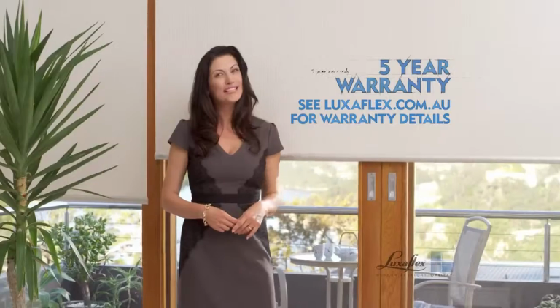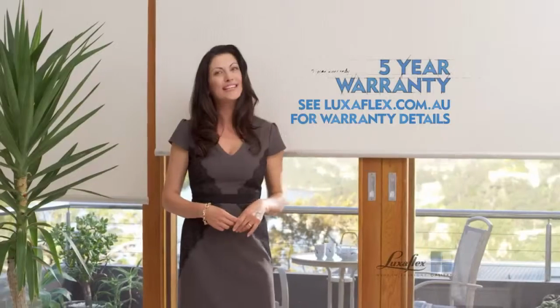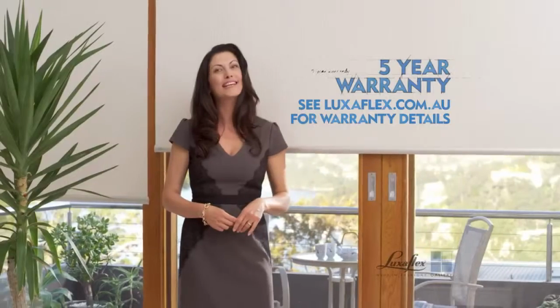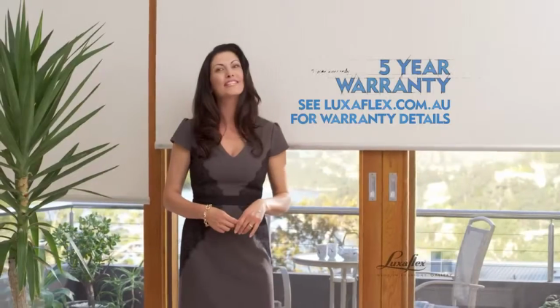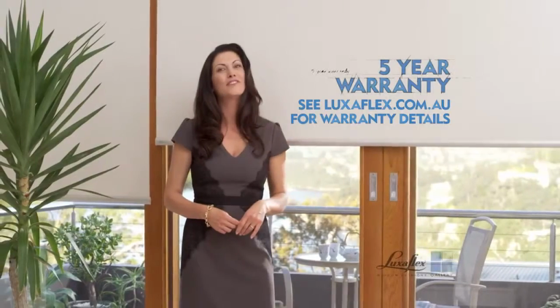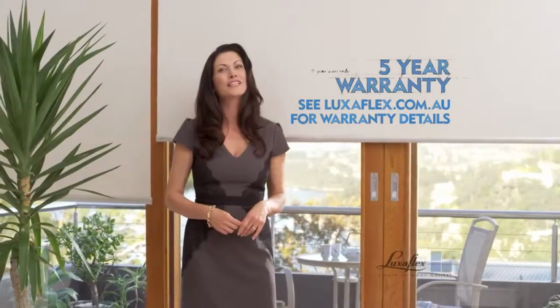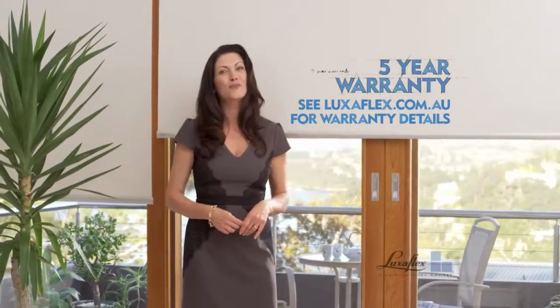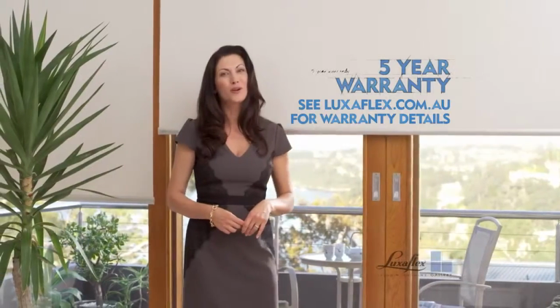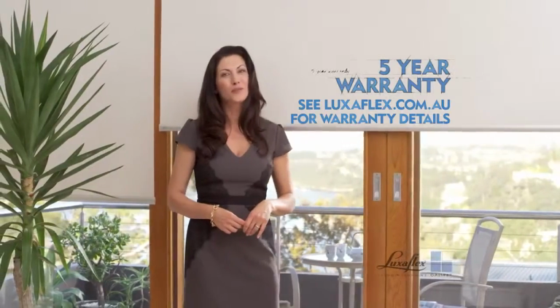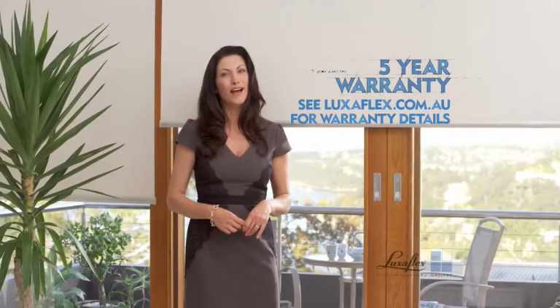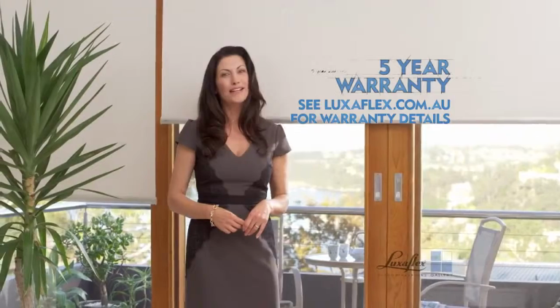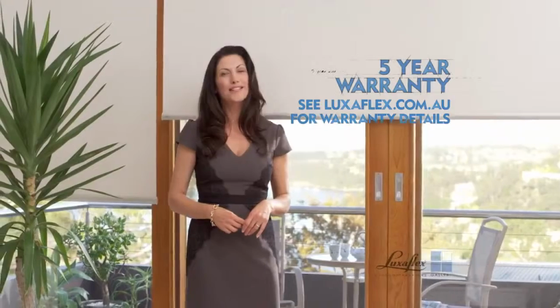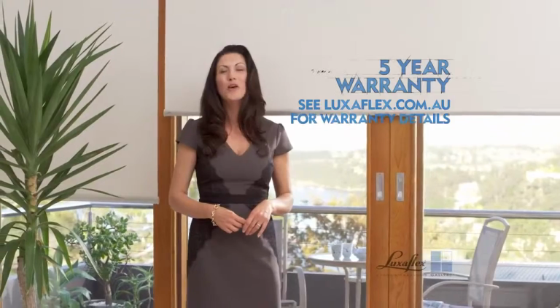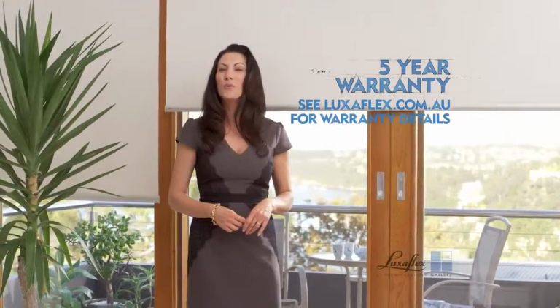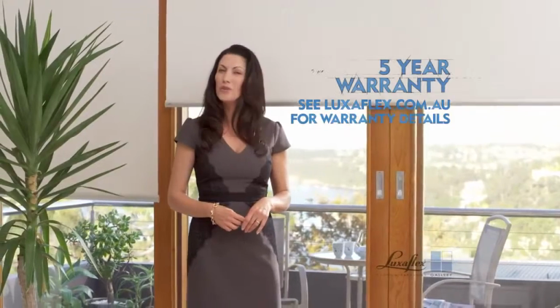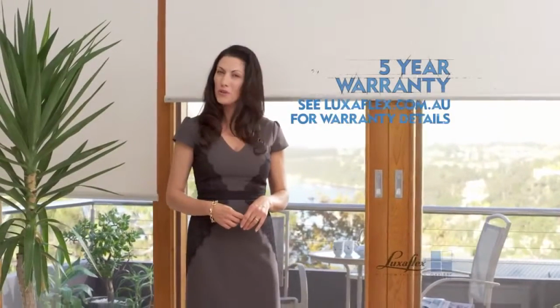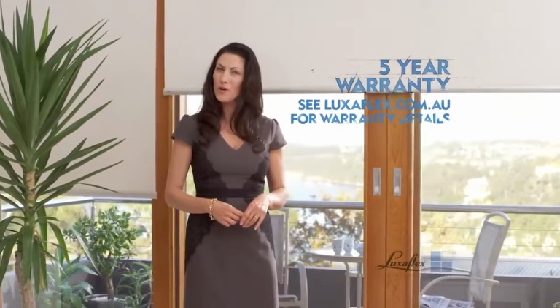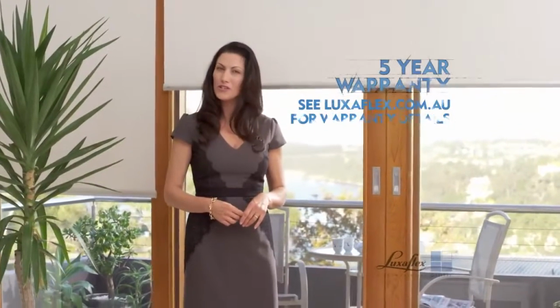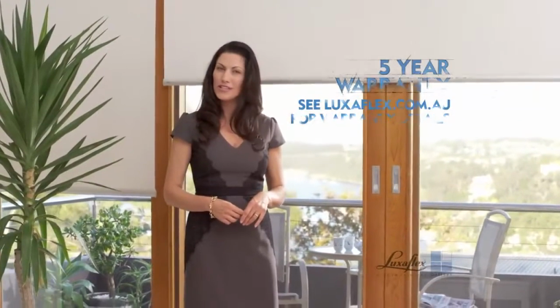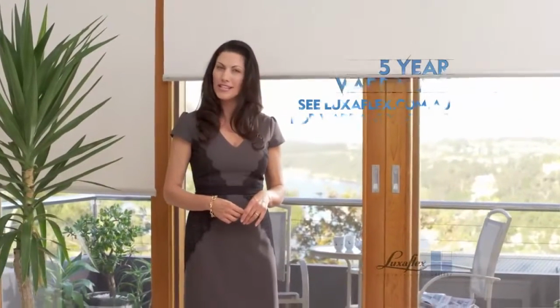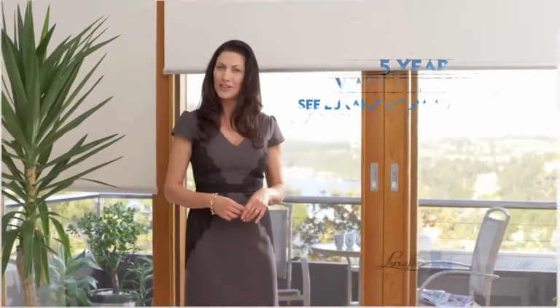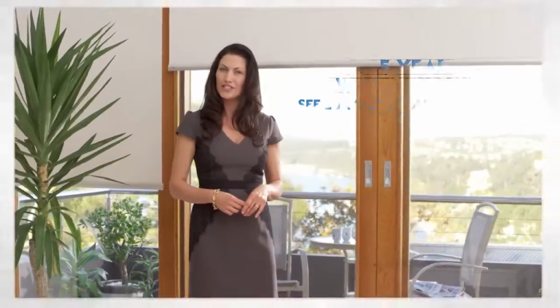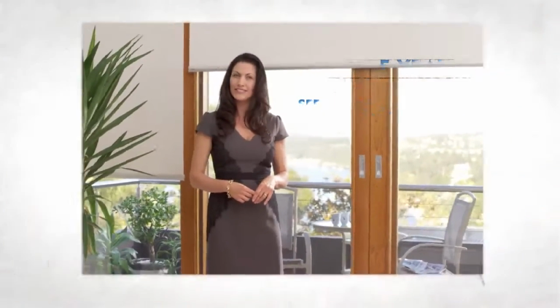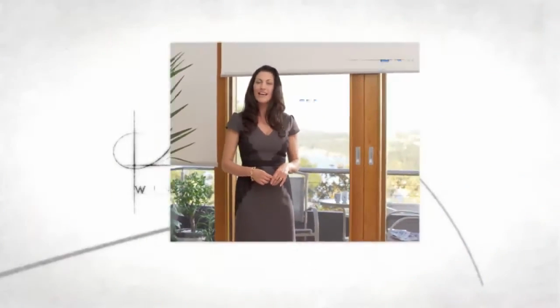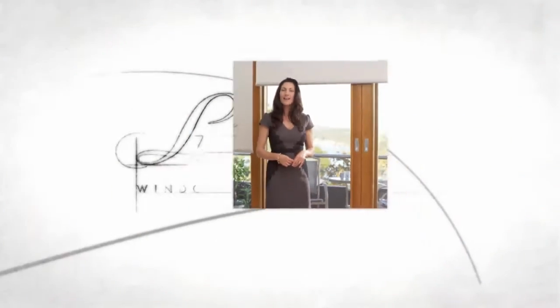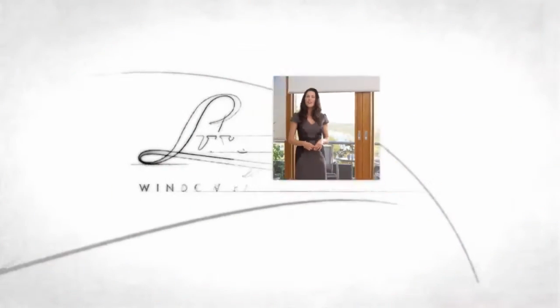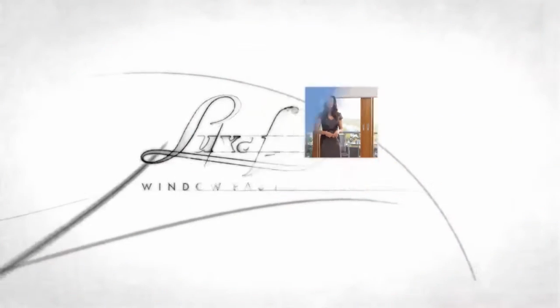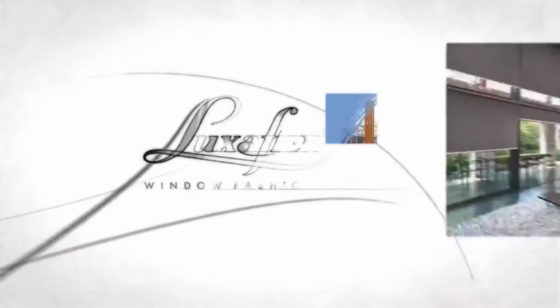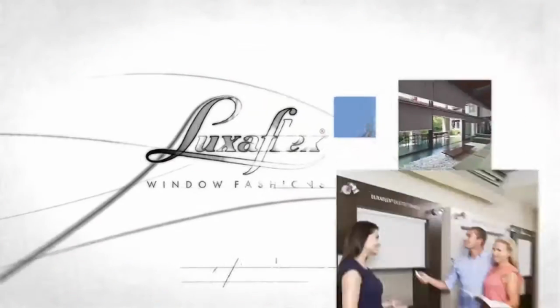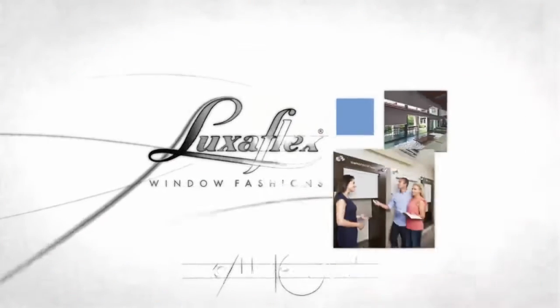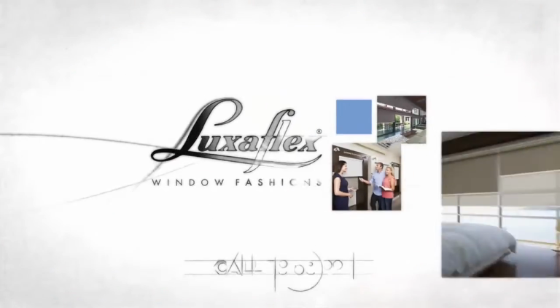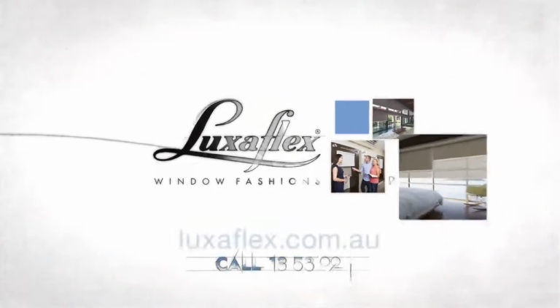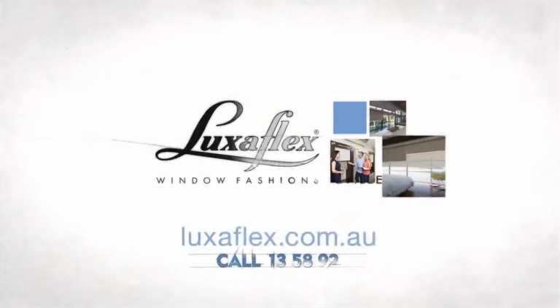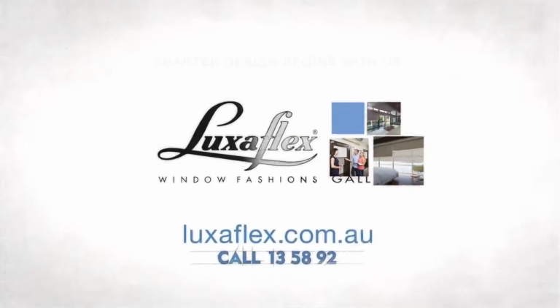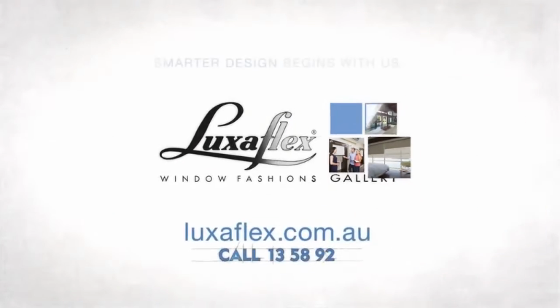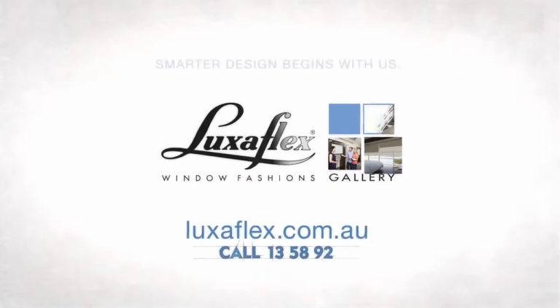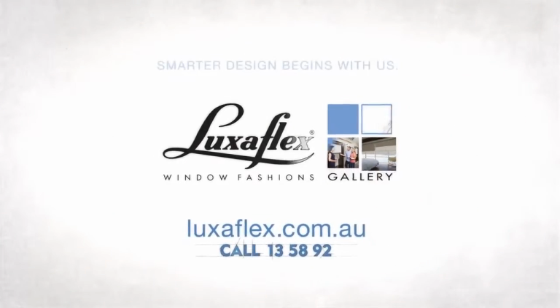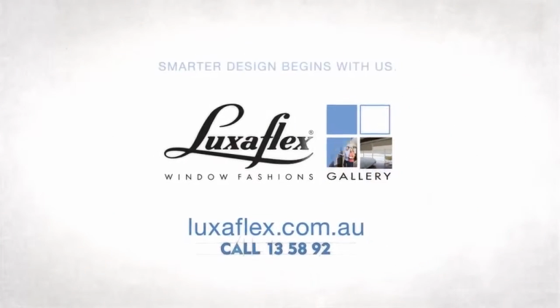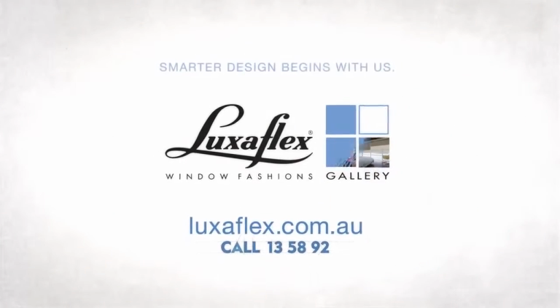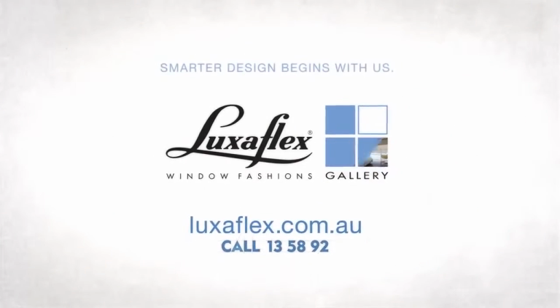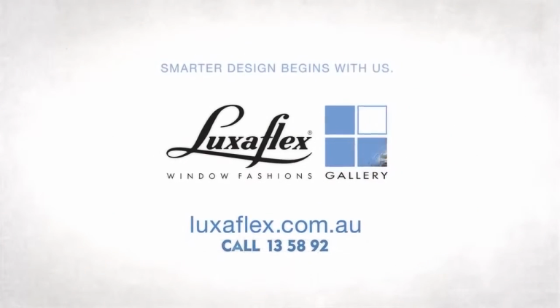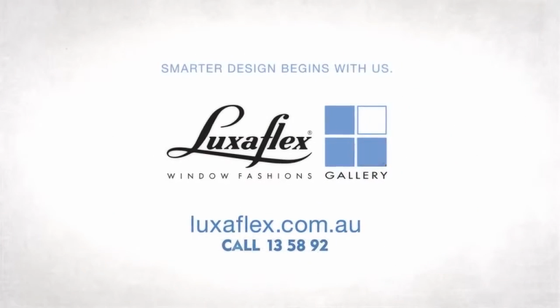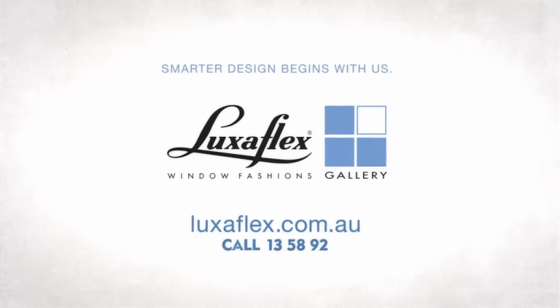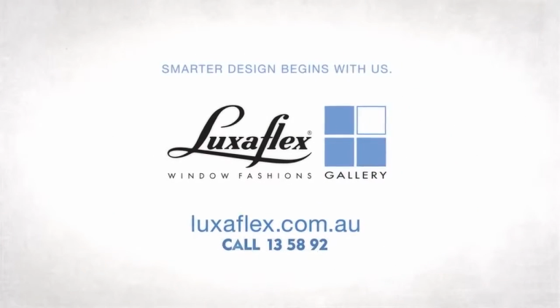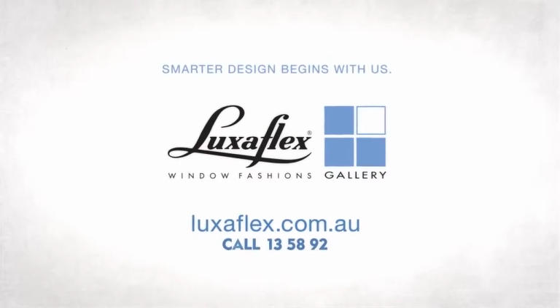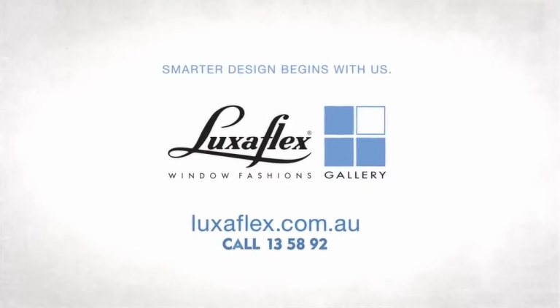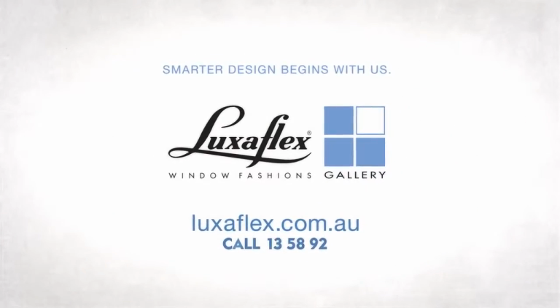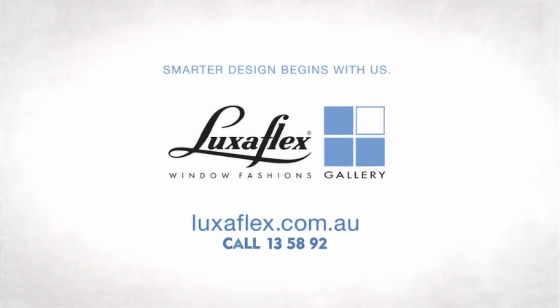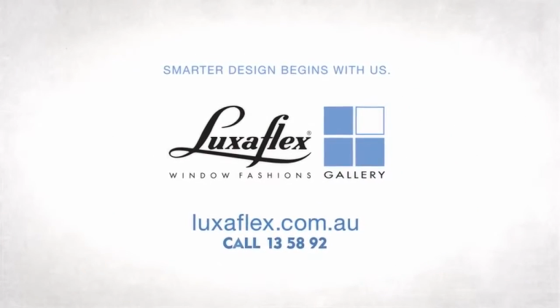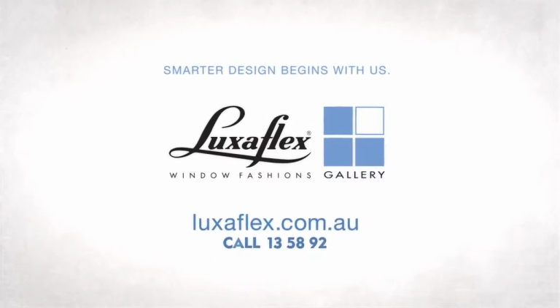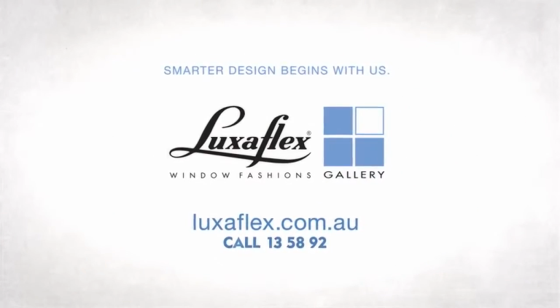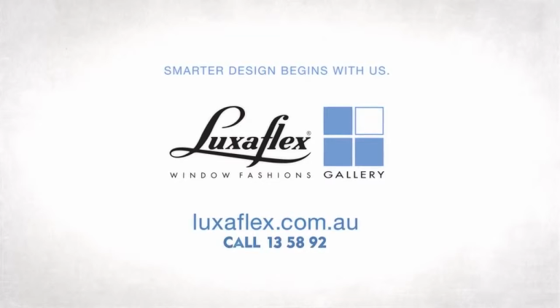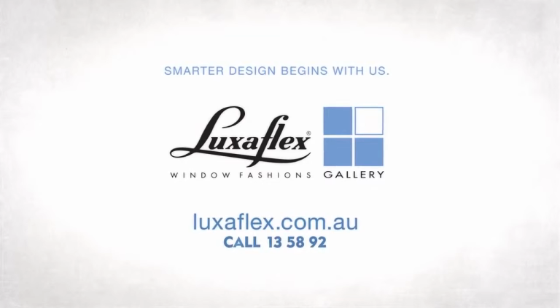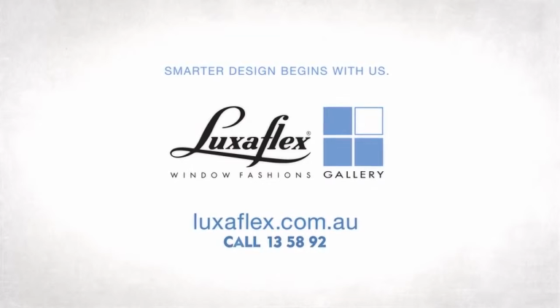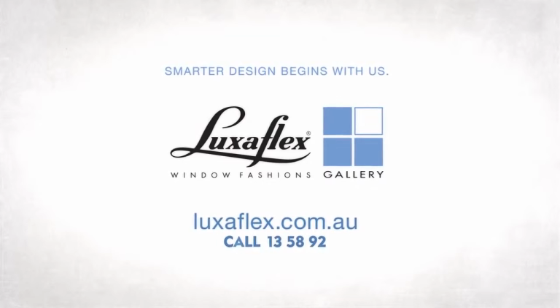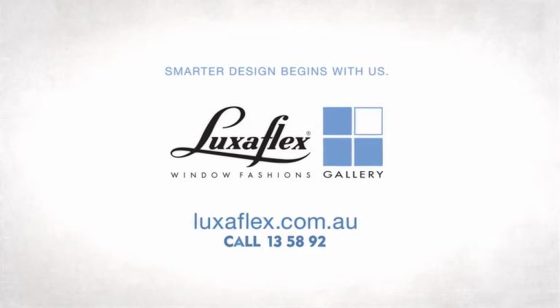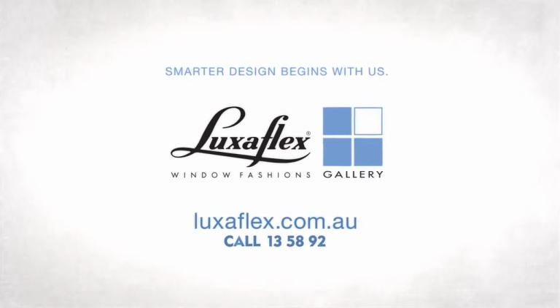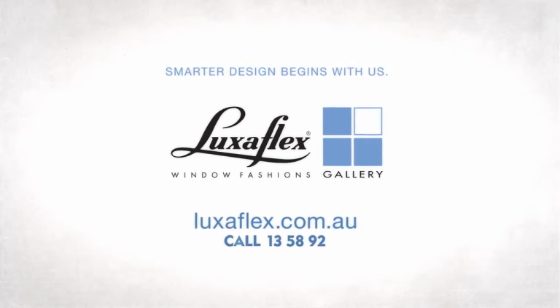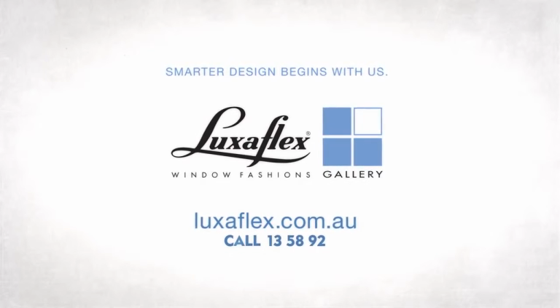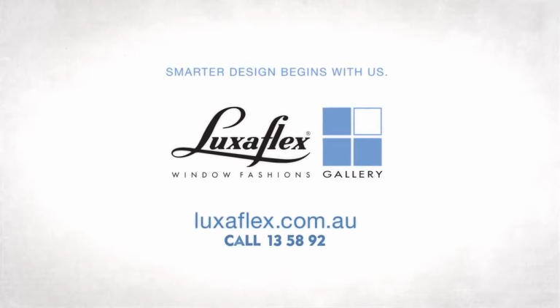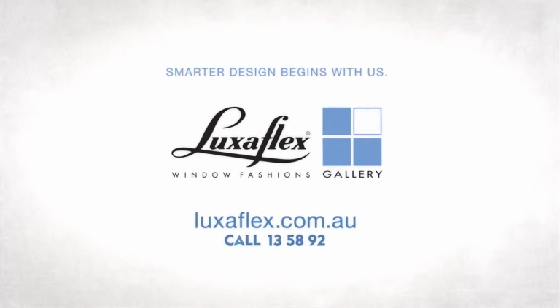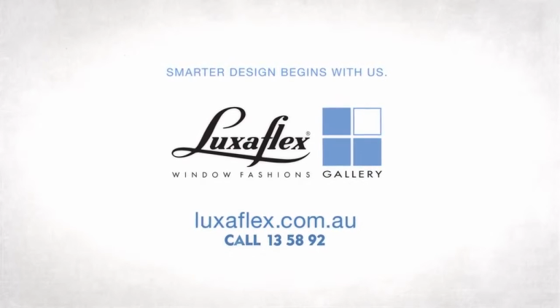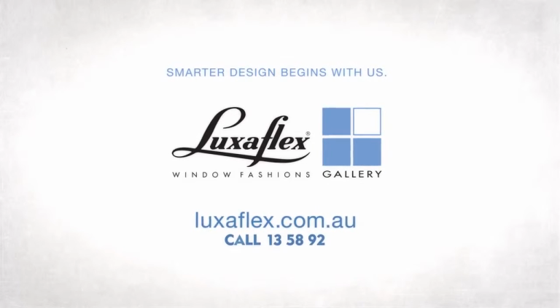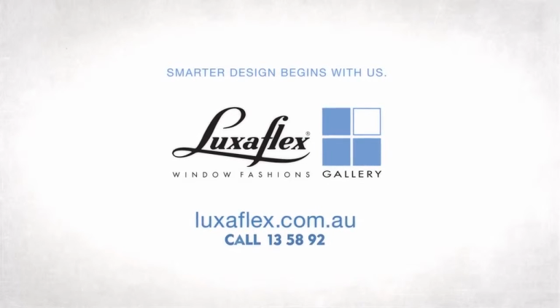Quality Luxaflex roller blinds with QMotion technology. Visit your local Luxaflex gallery and discover why smarter design begins with us.